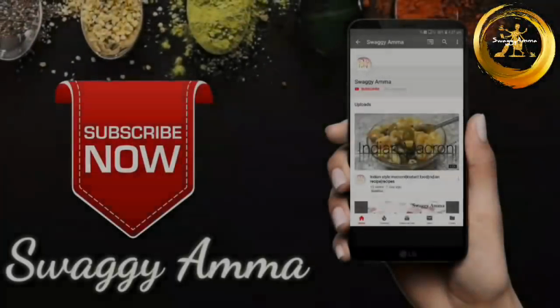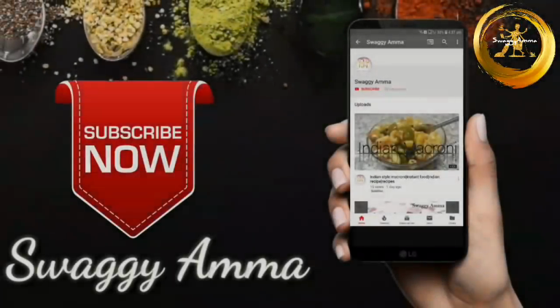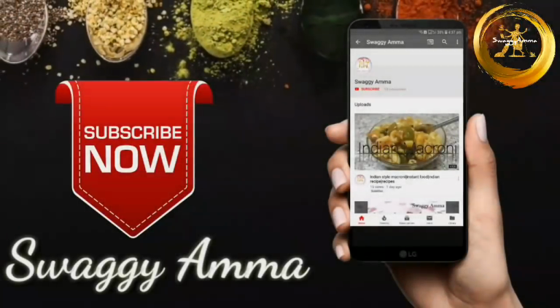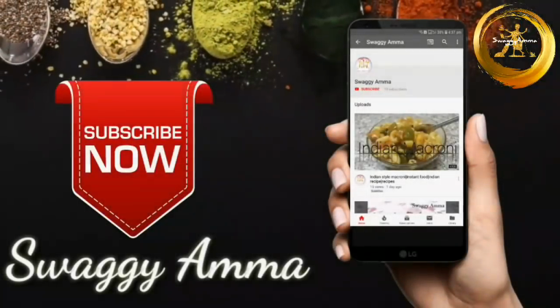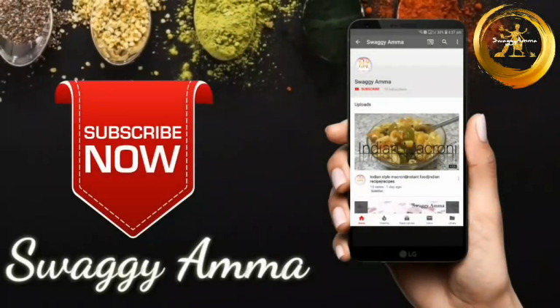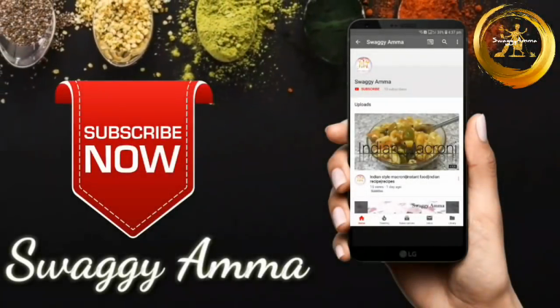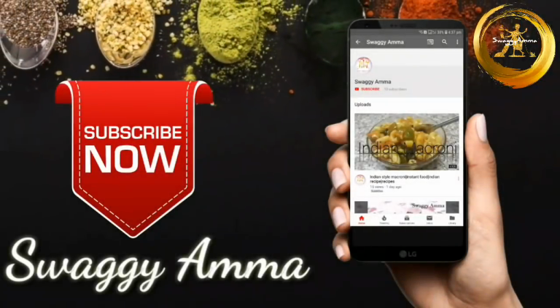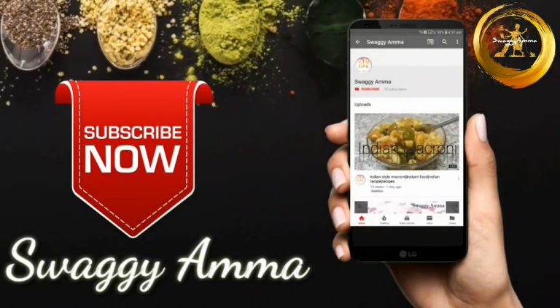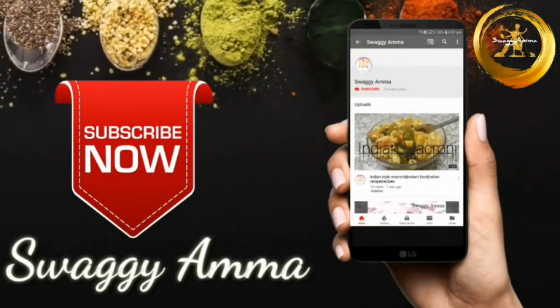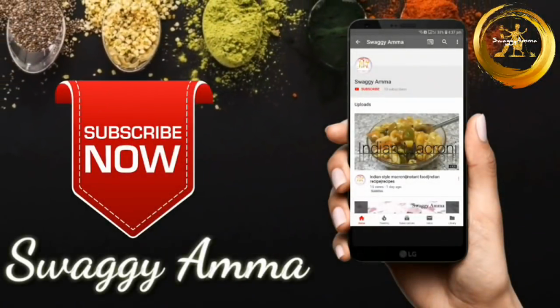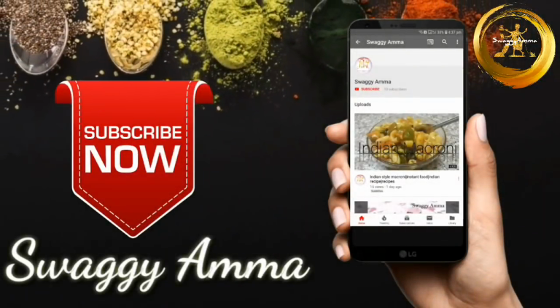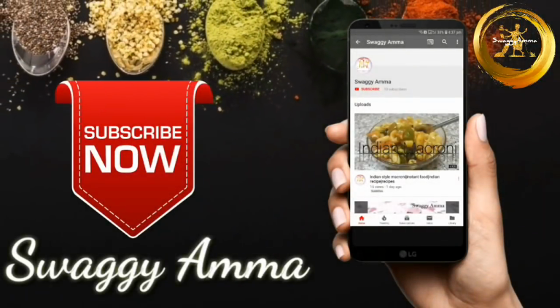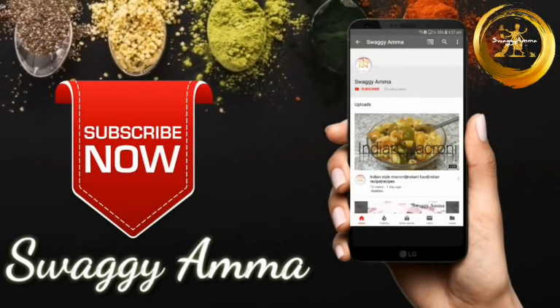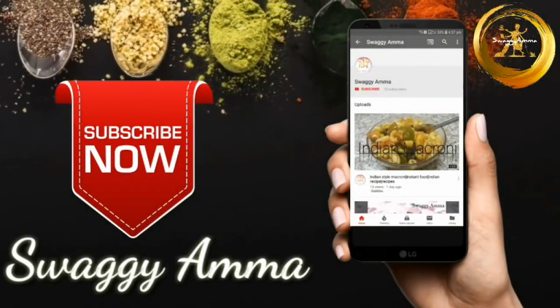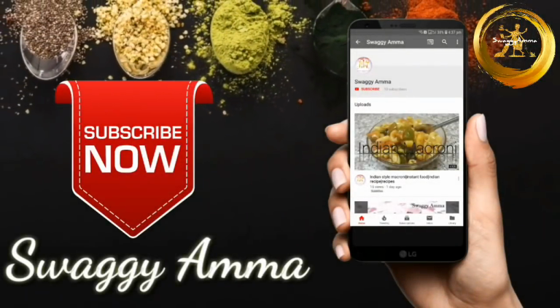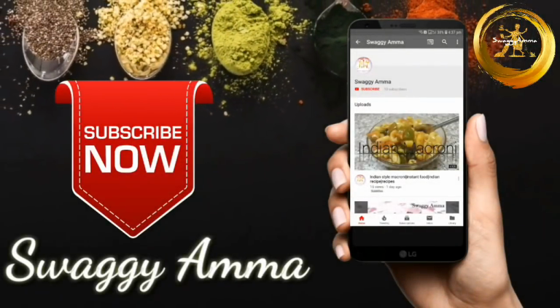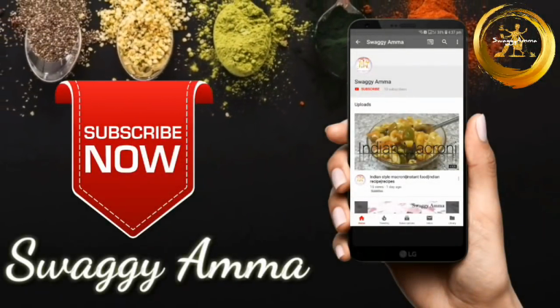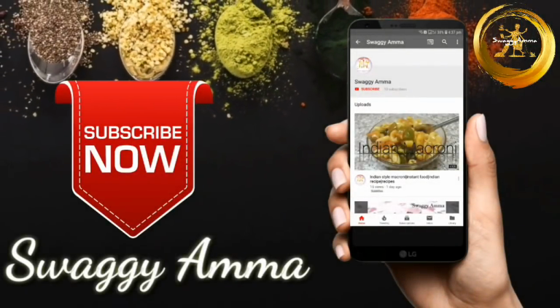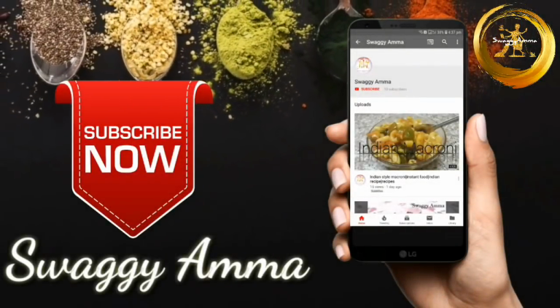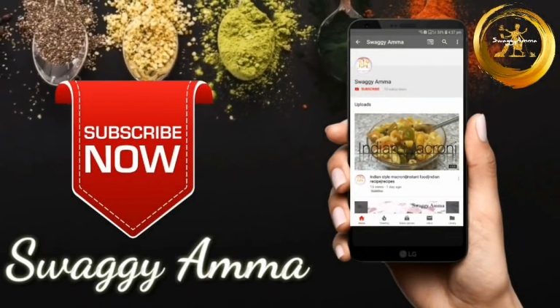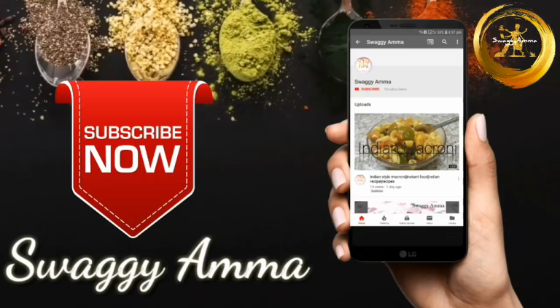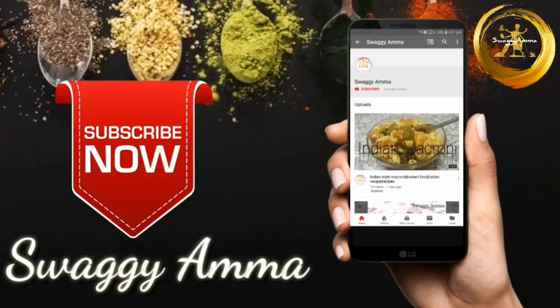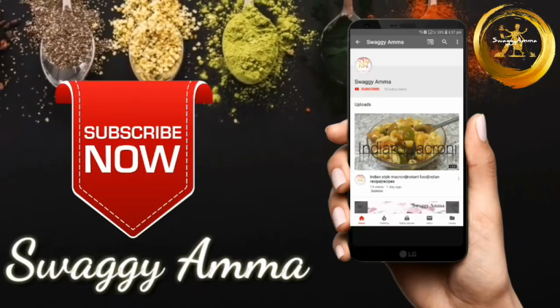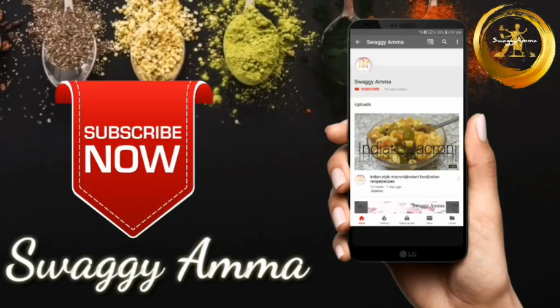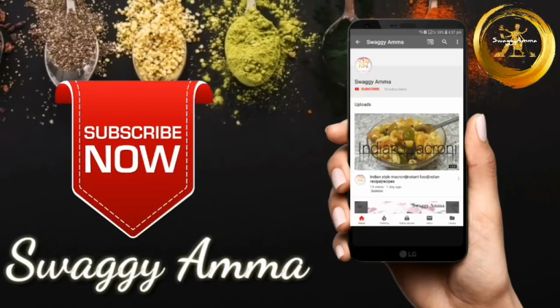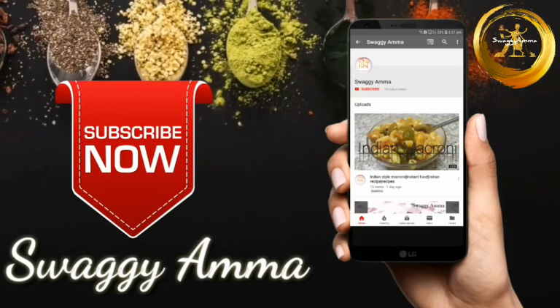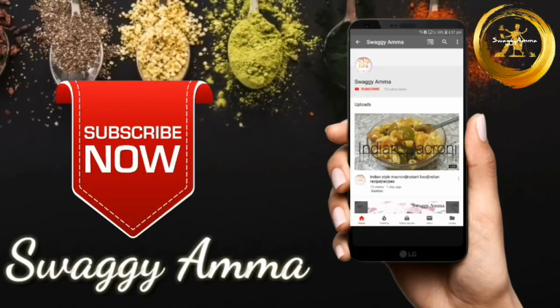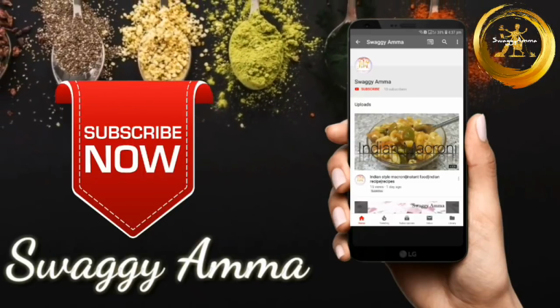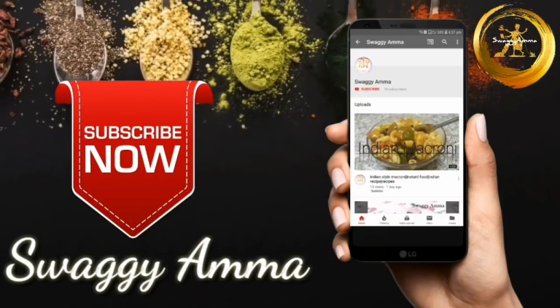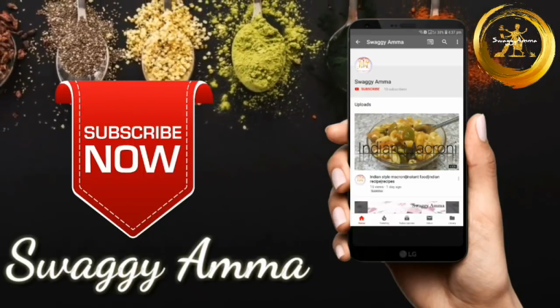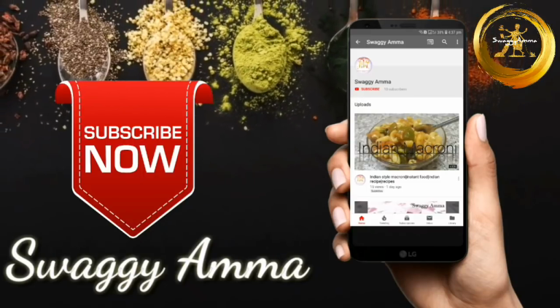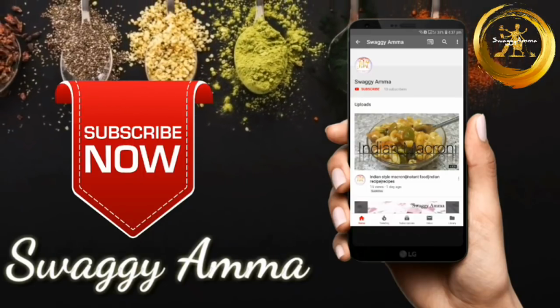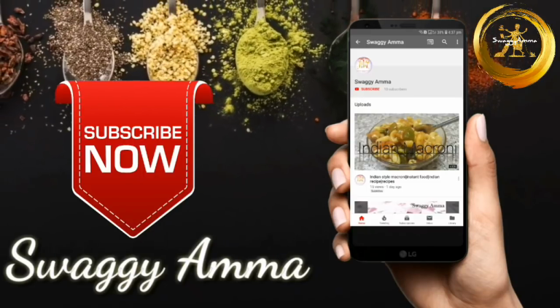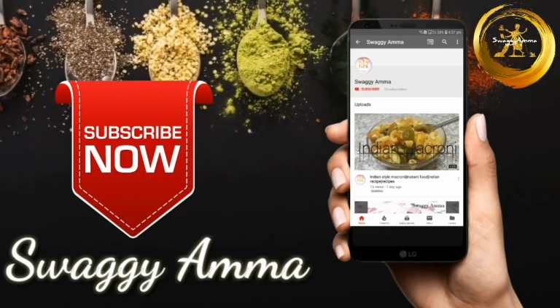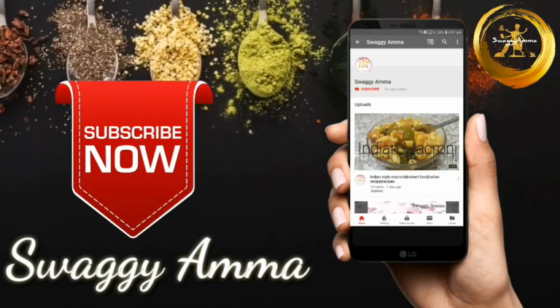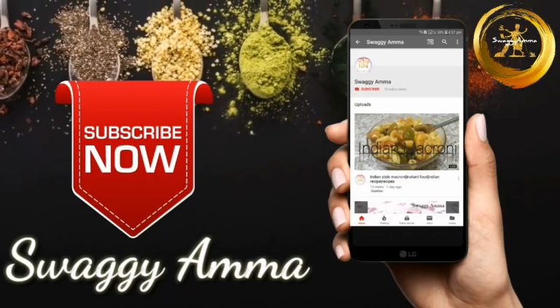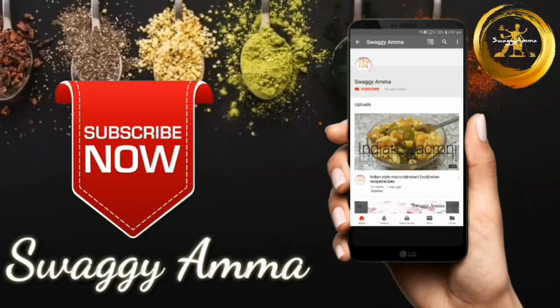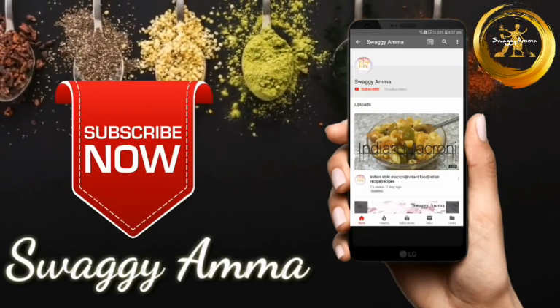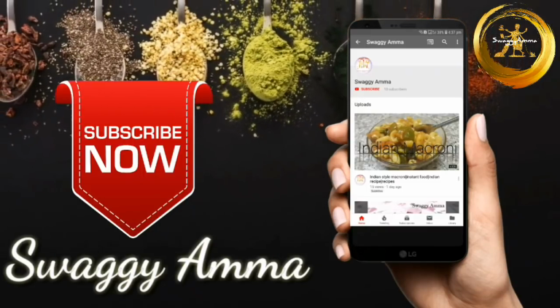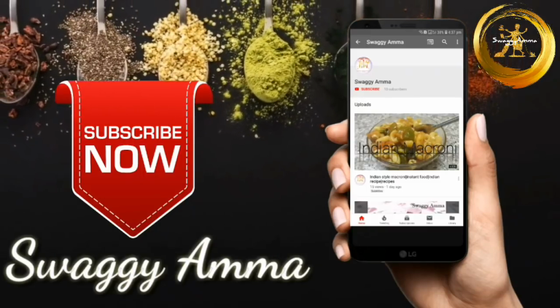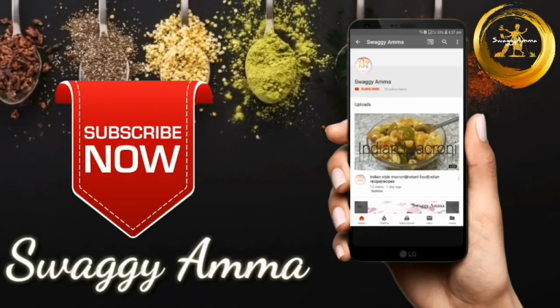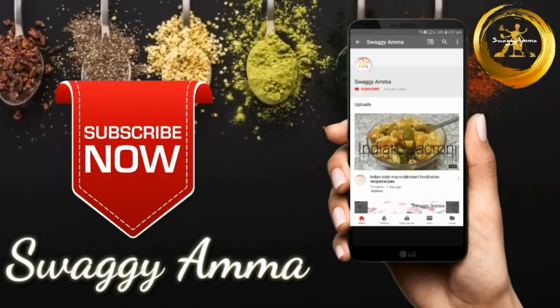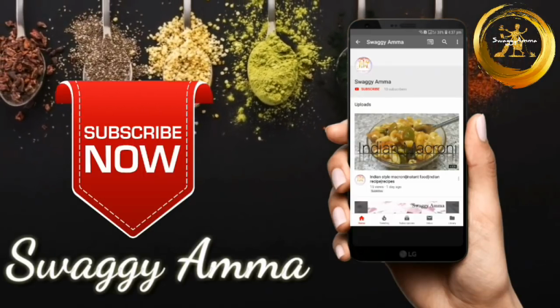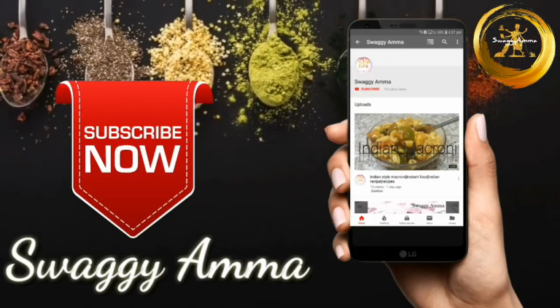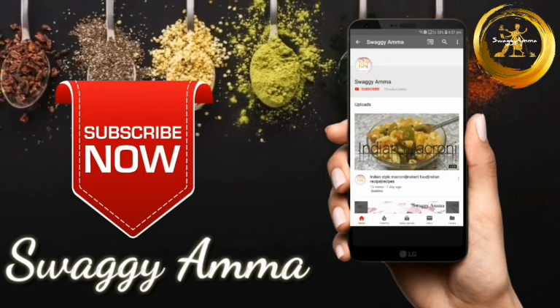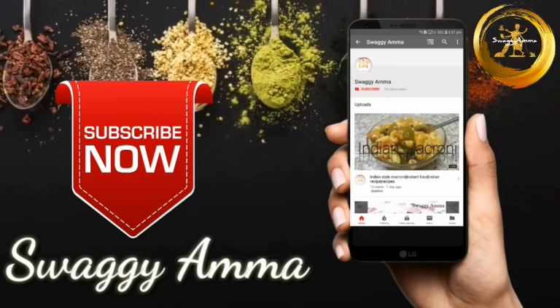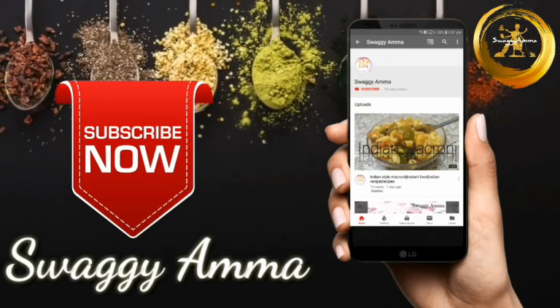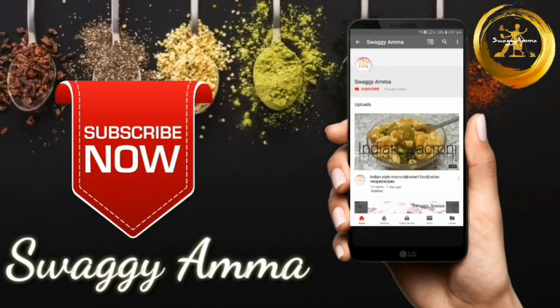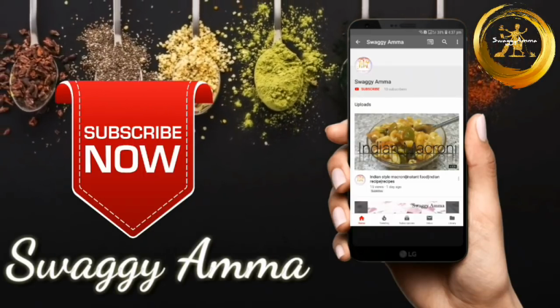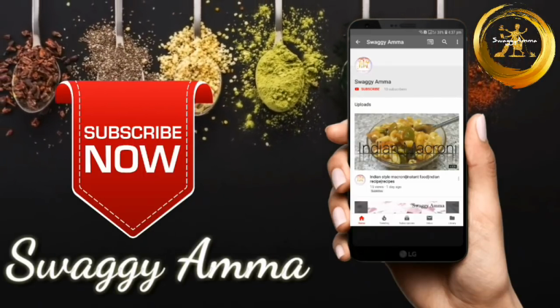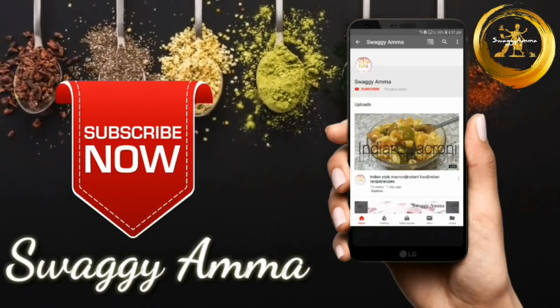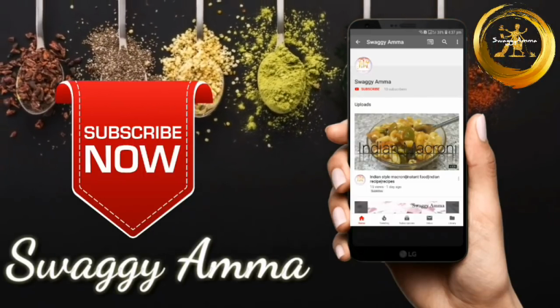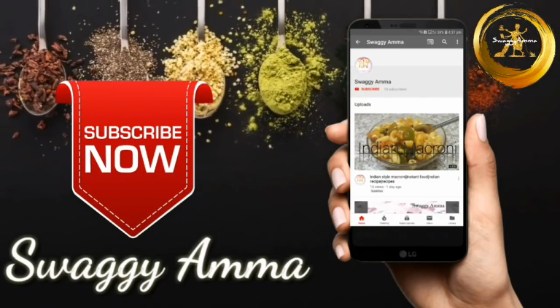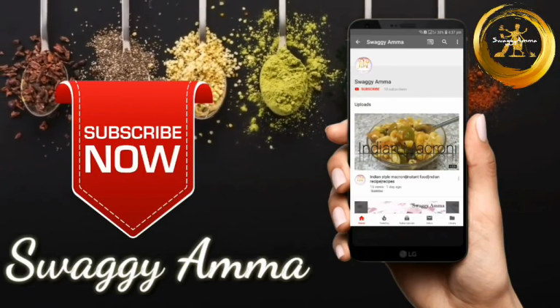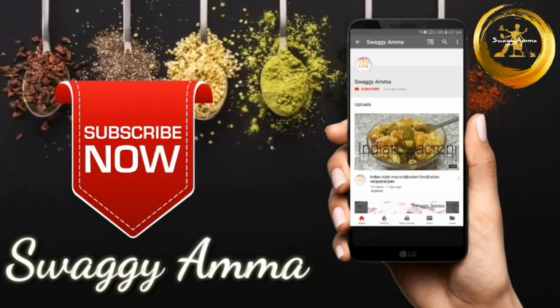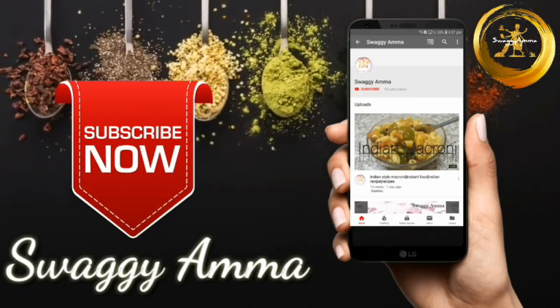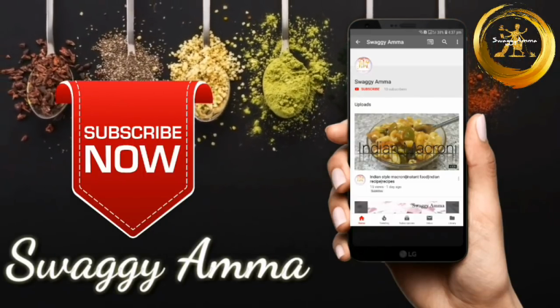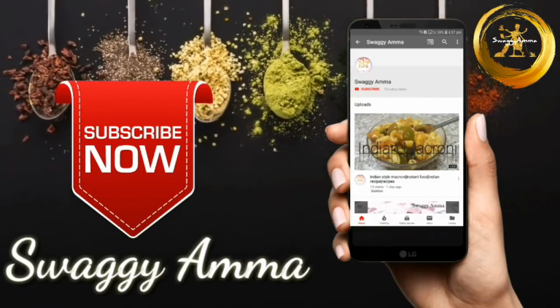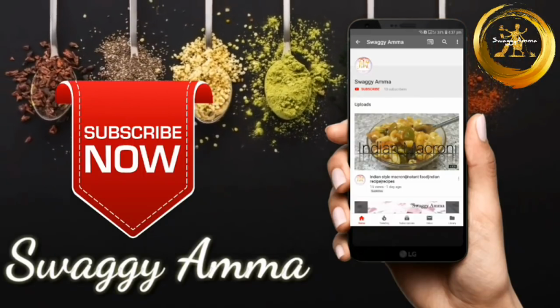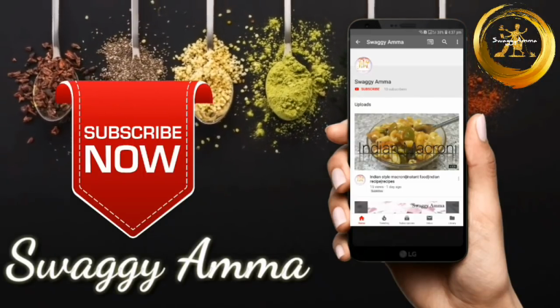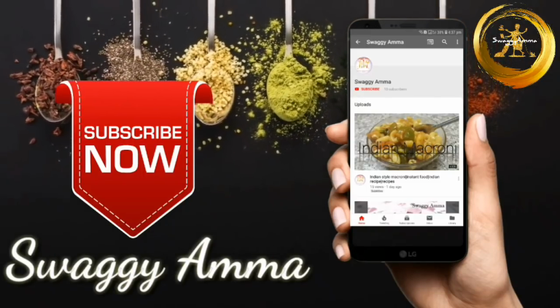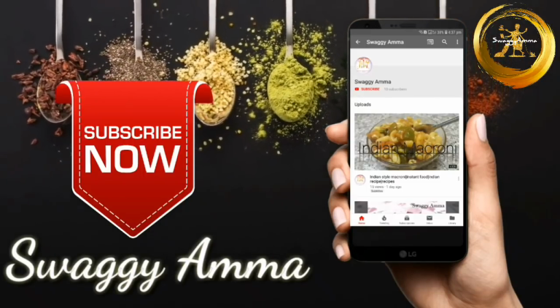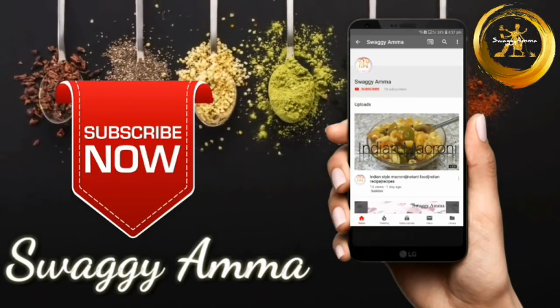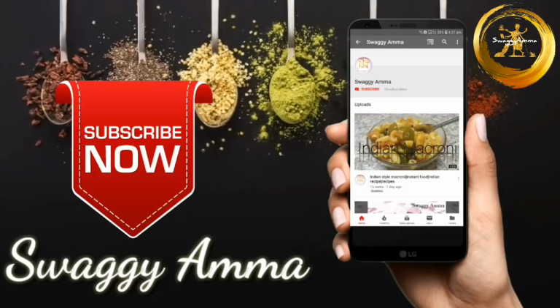But before that, if you haven't subscribed to our channel, please press the subscribe button and the bell icon next to it to get the latest notifications from us.